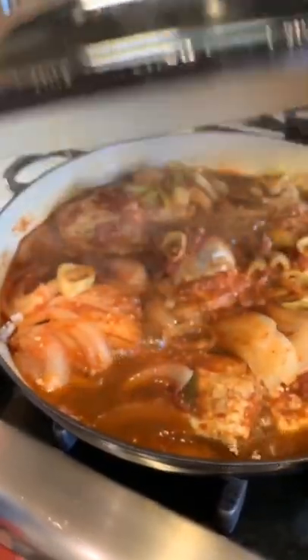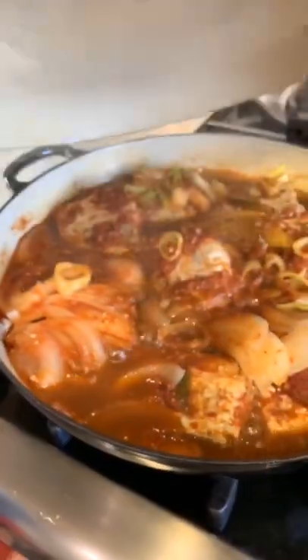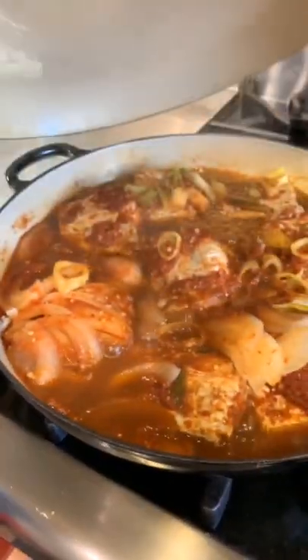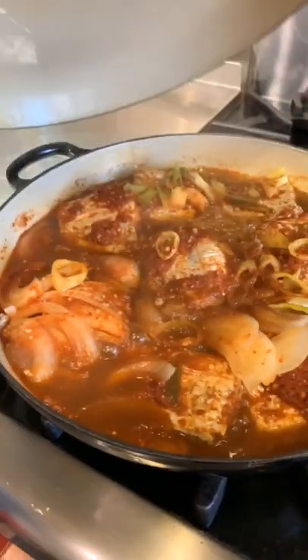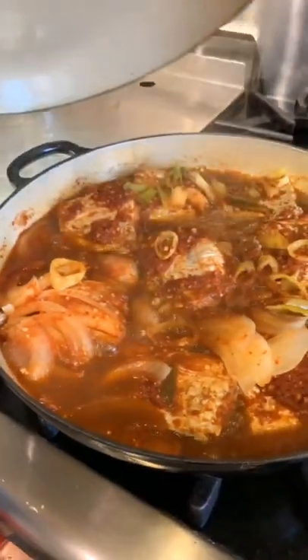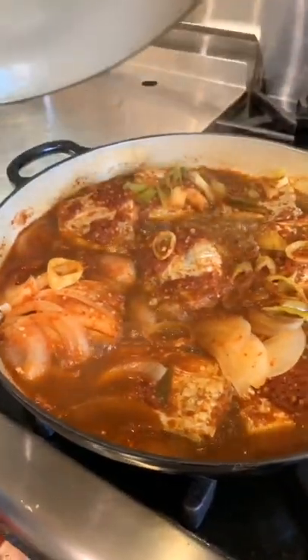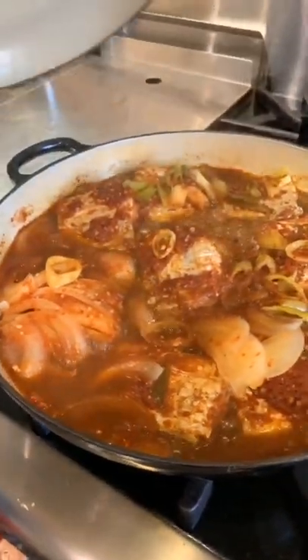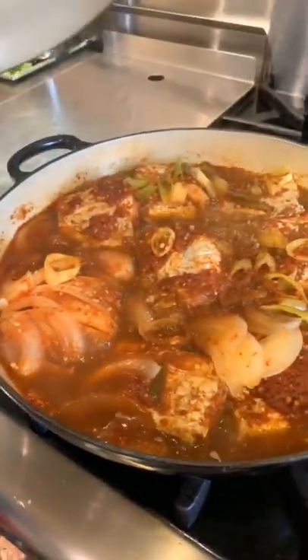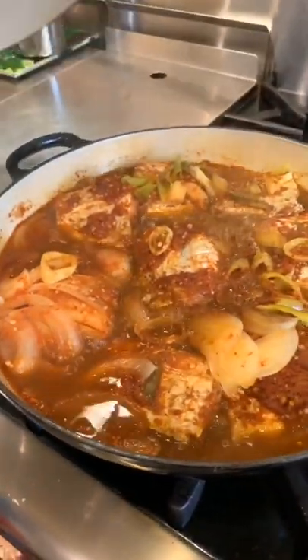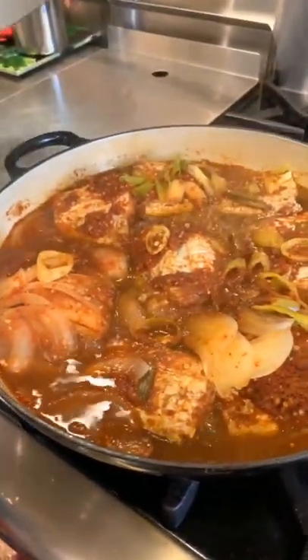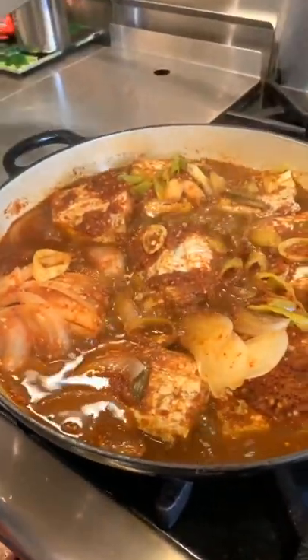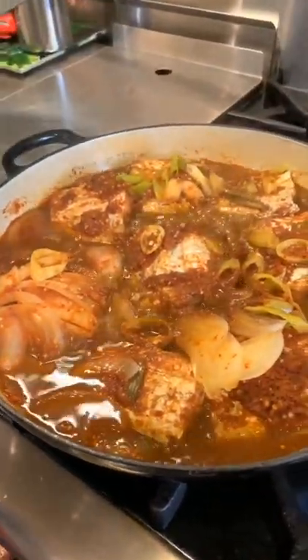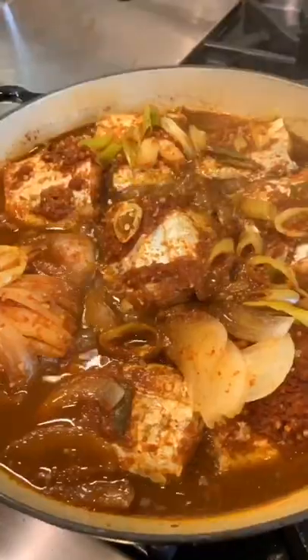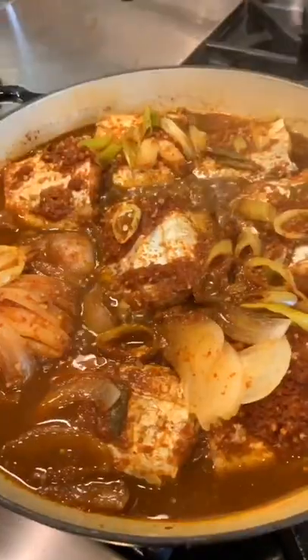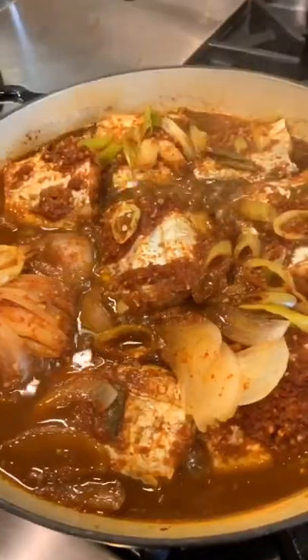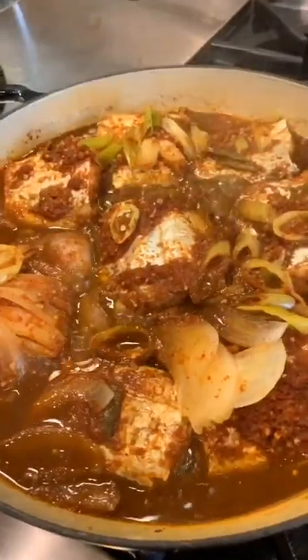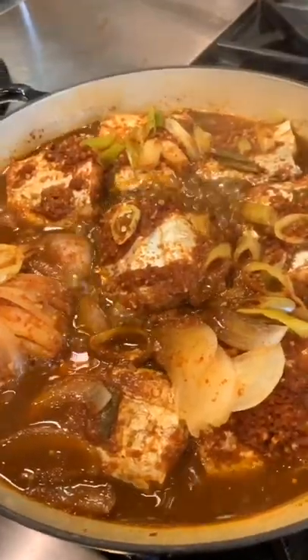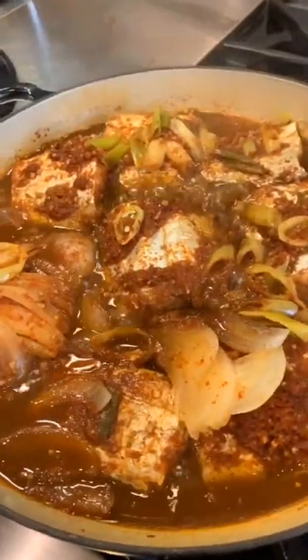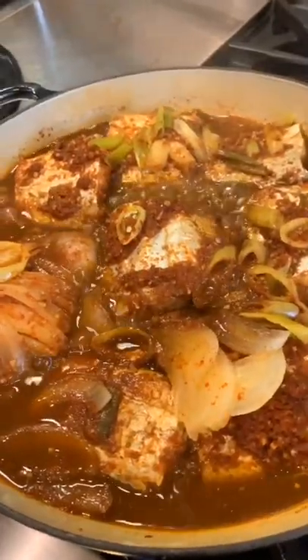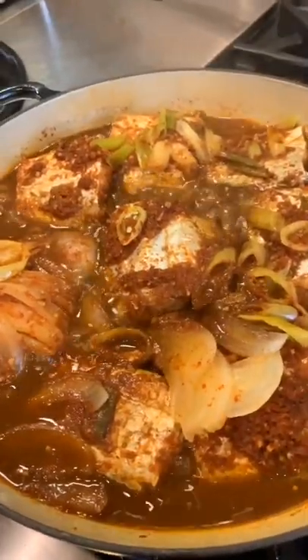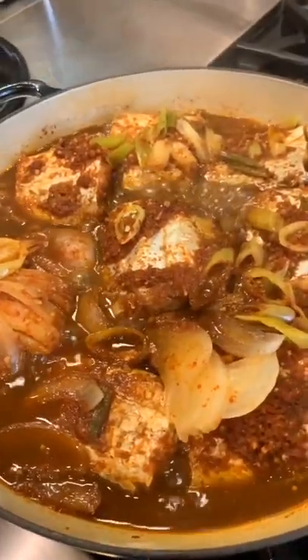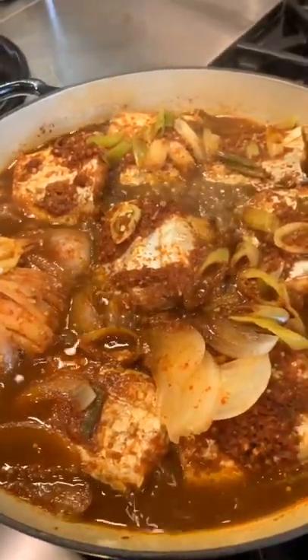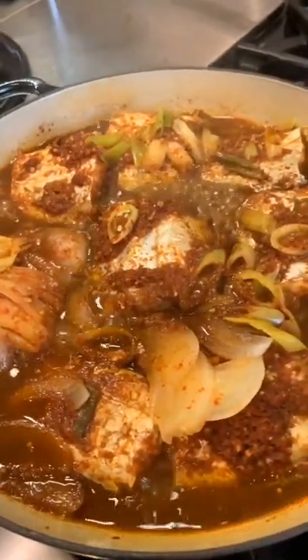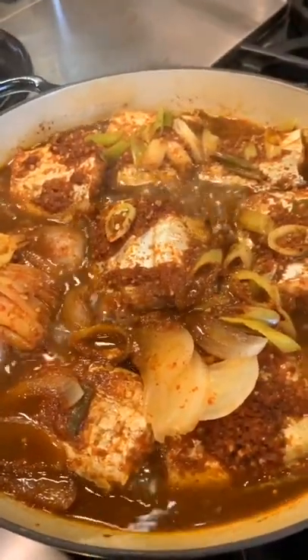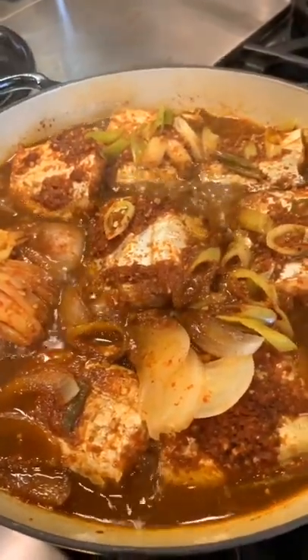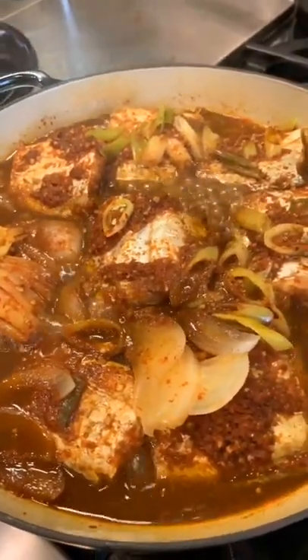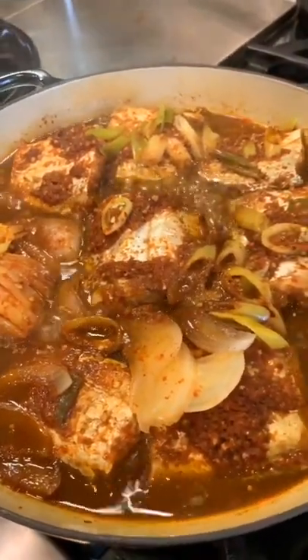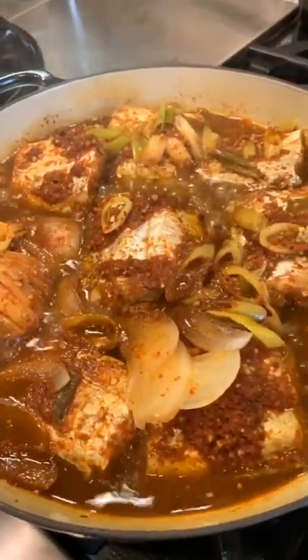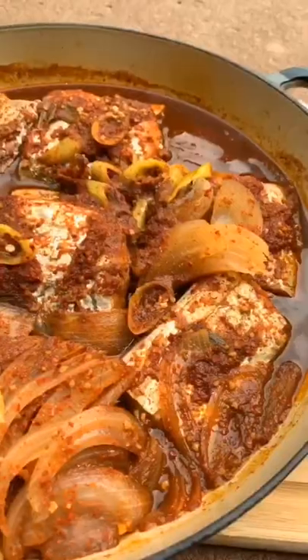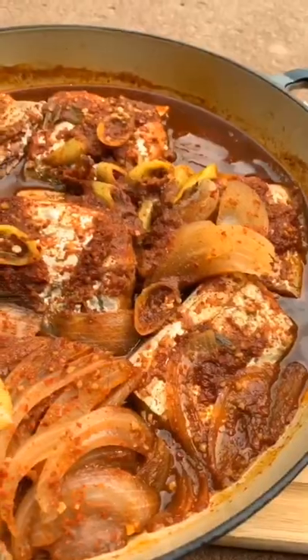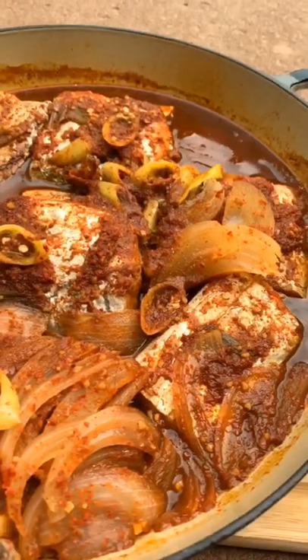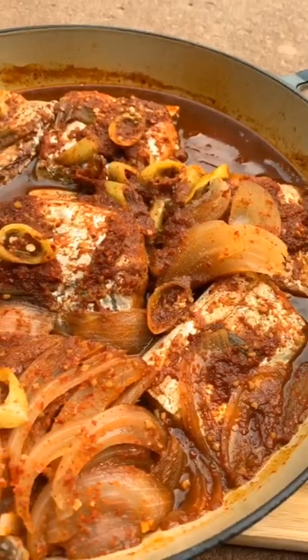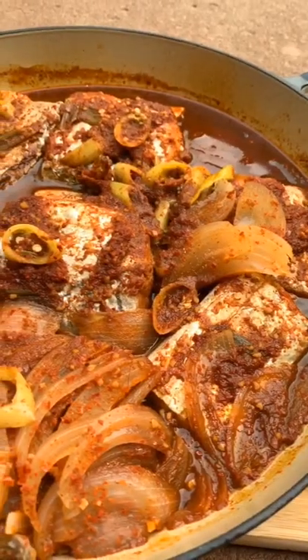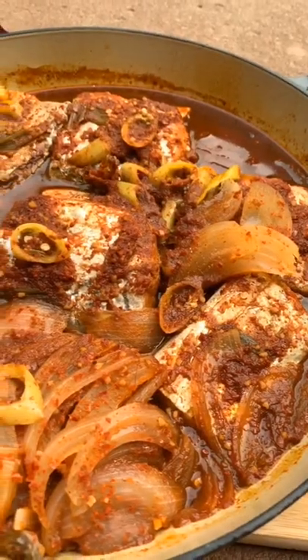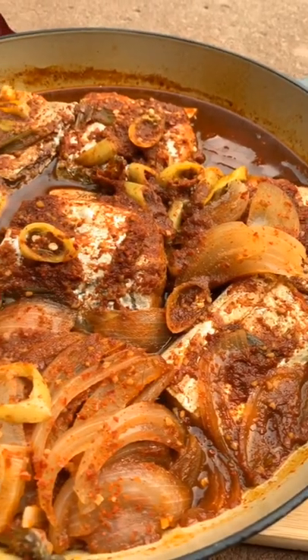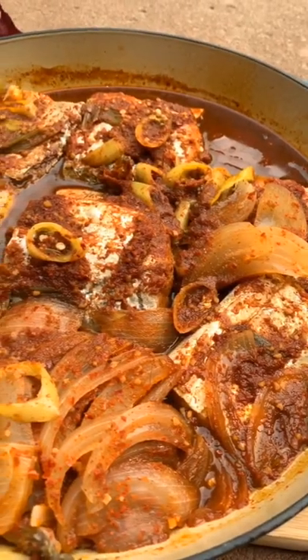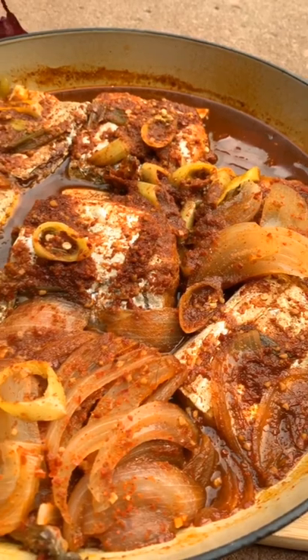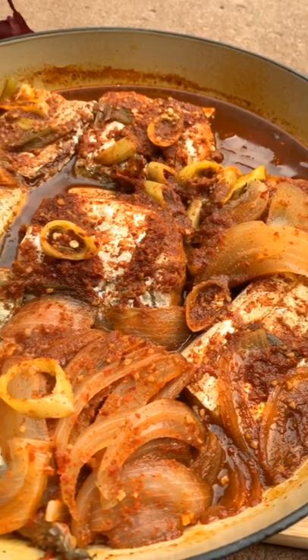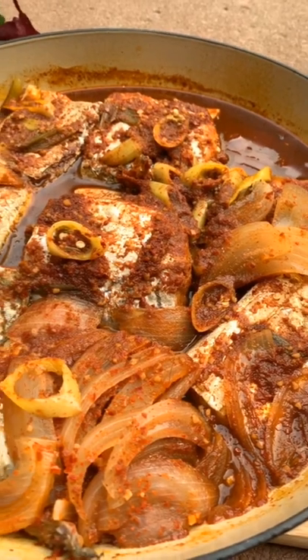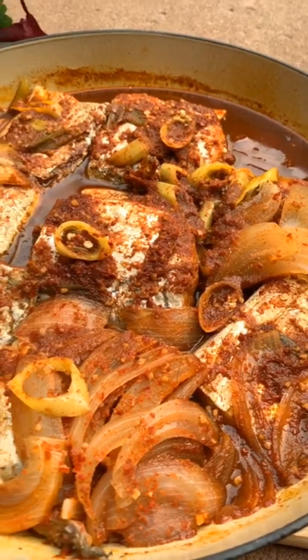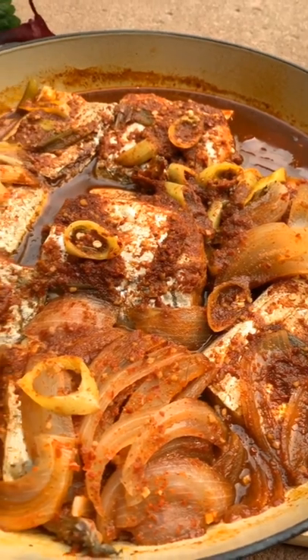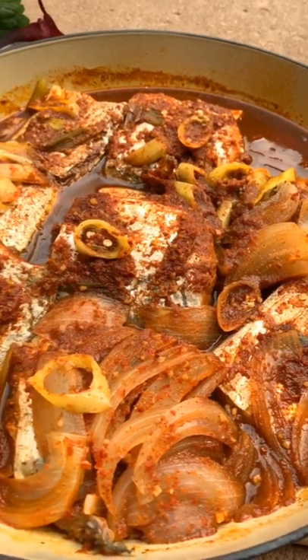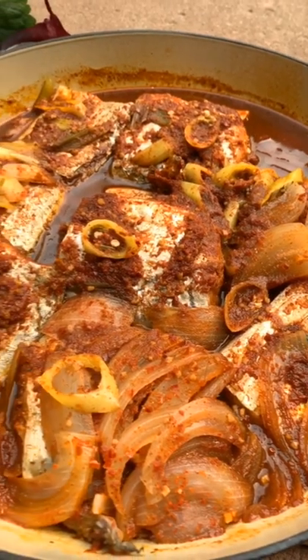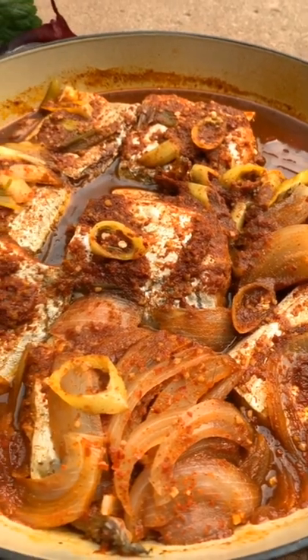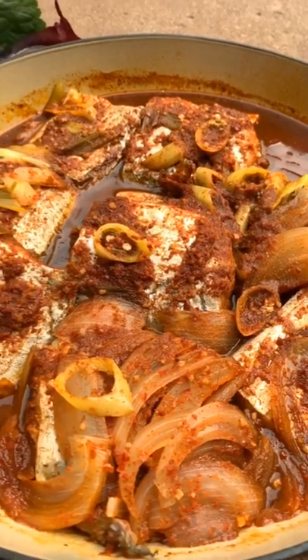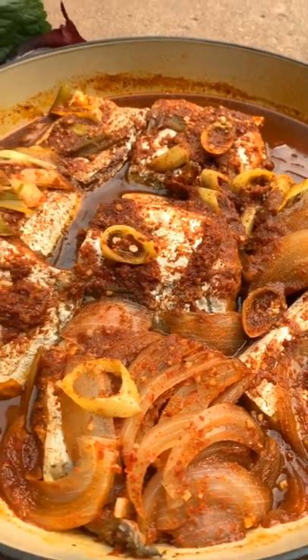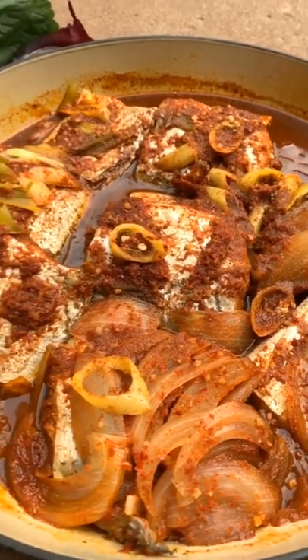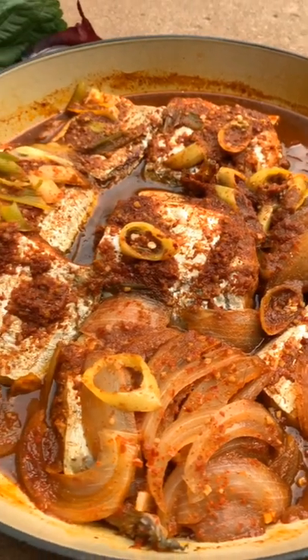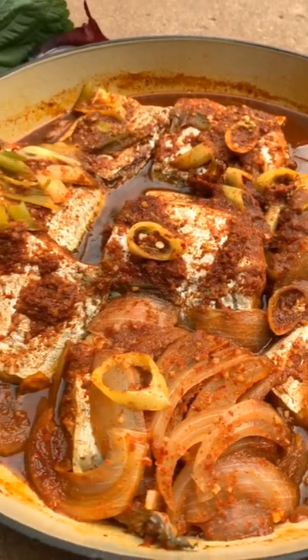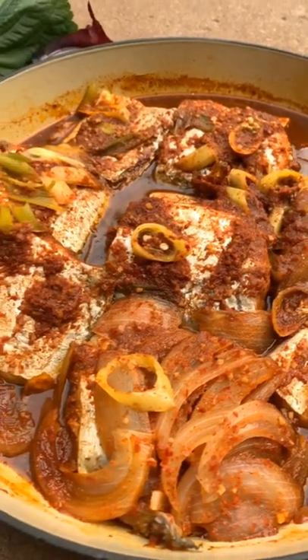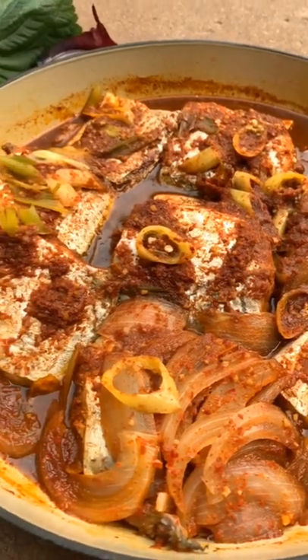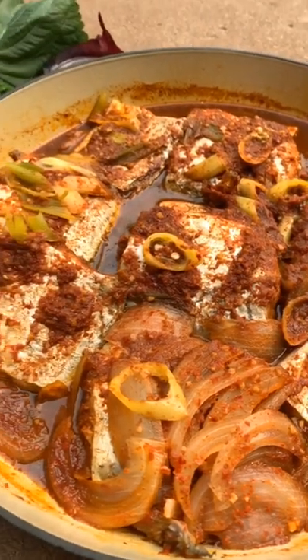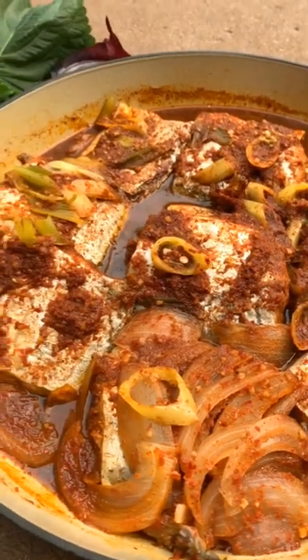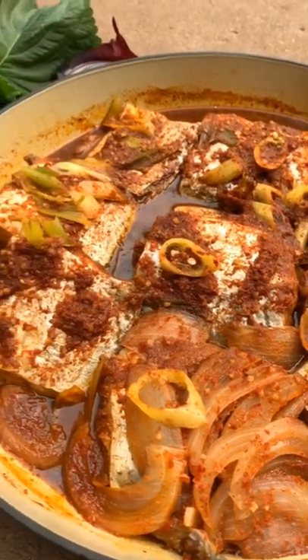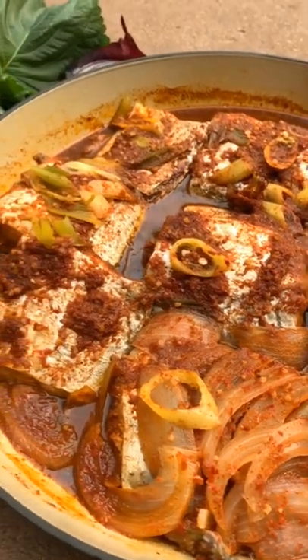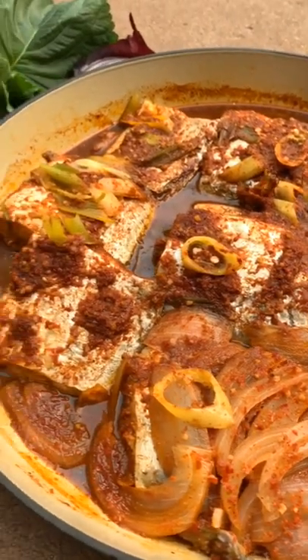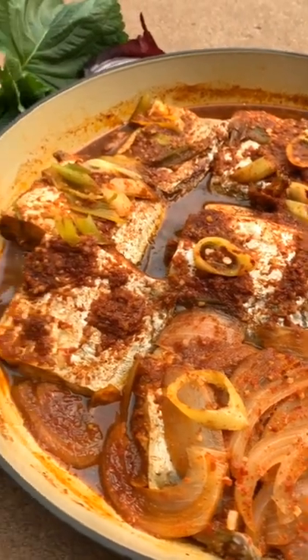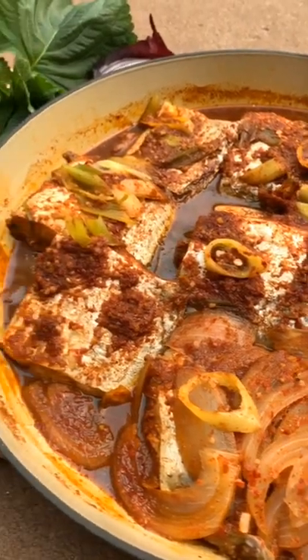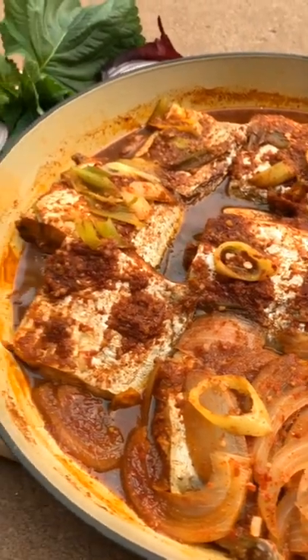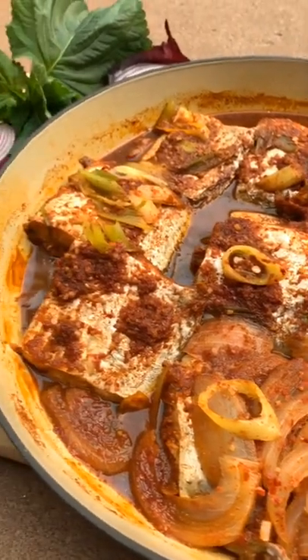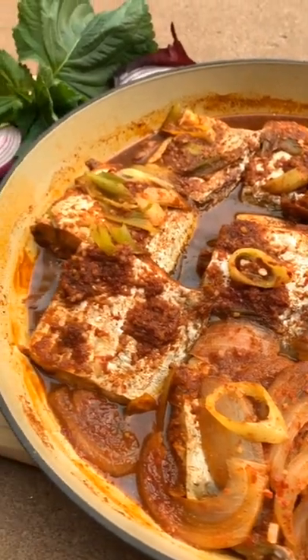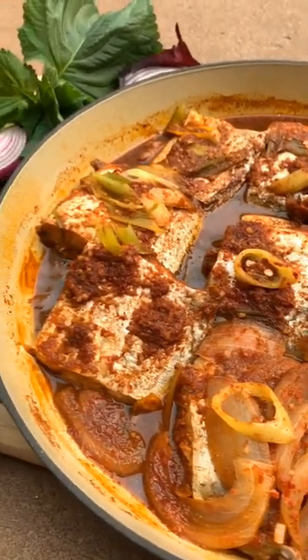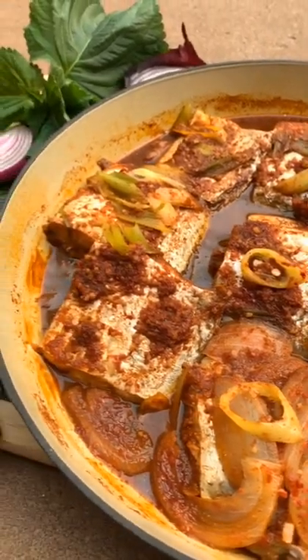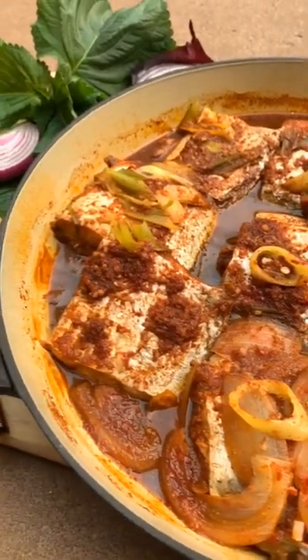Cook for about 15 minutes and there you have it, delicious kalchichorim — one of my favorite childhood Korean dishes. Enjoy!